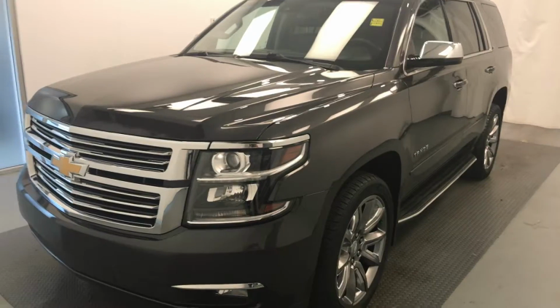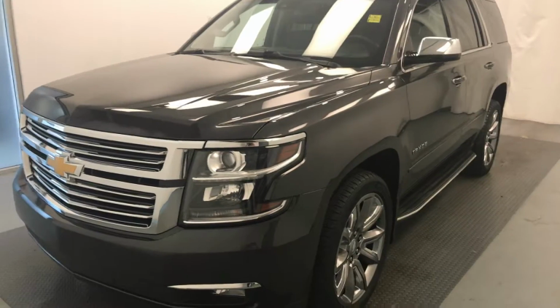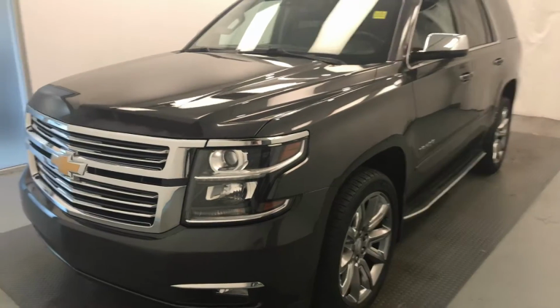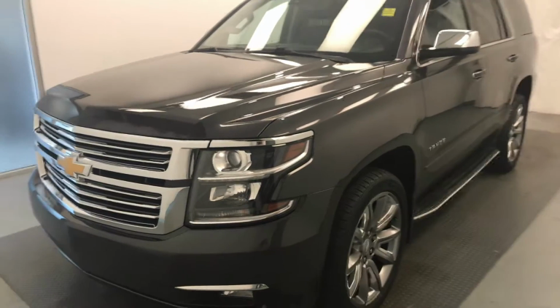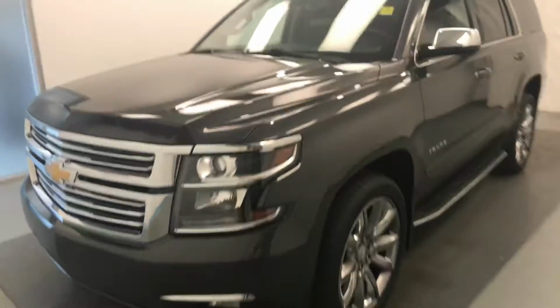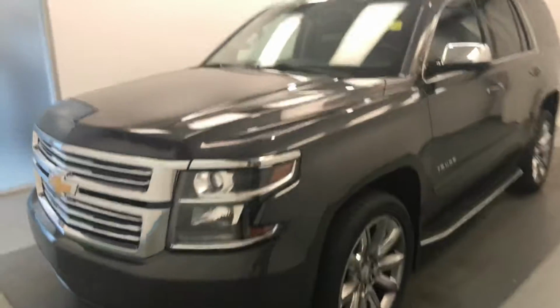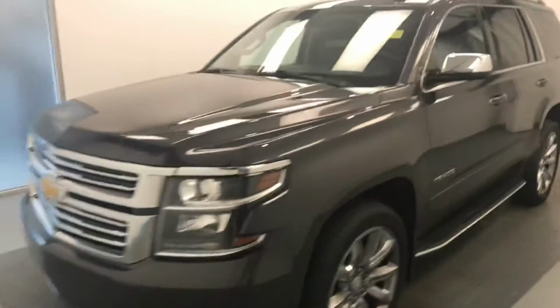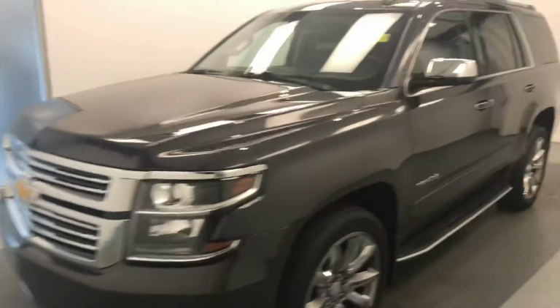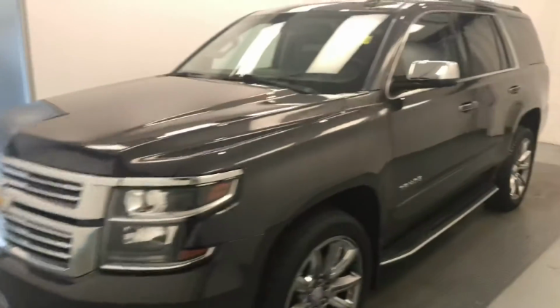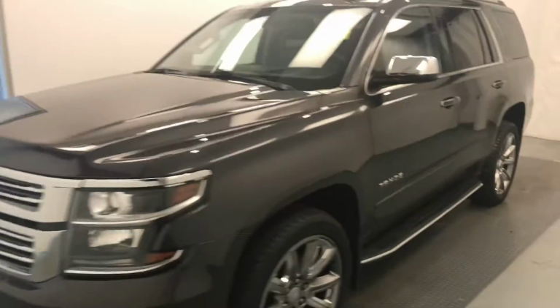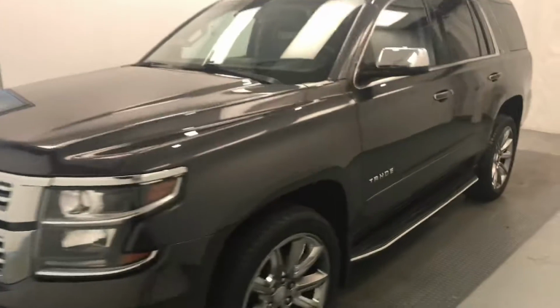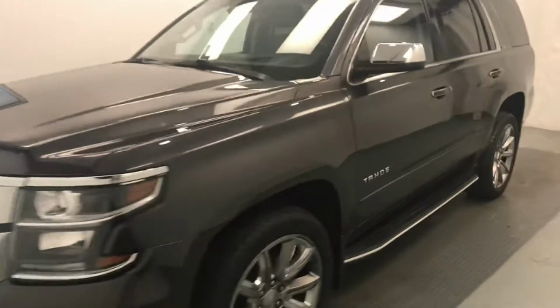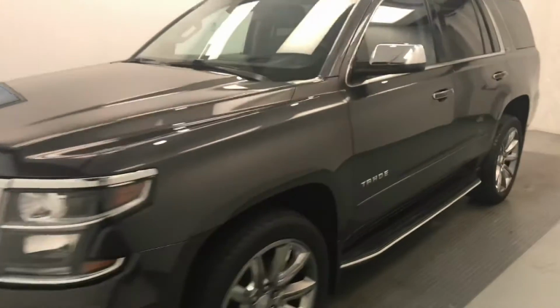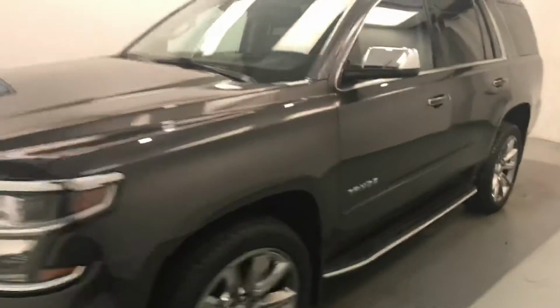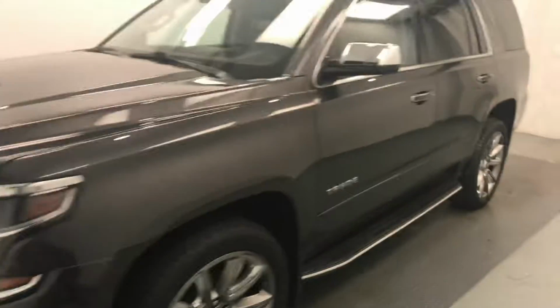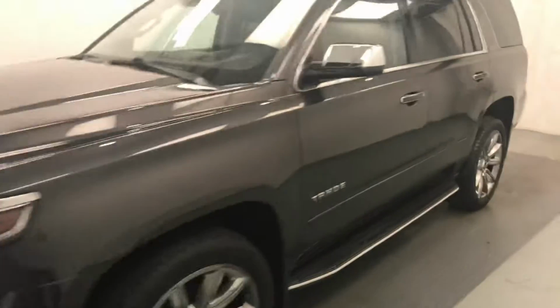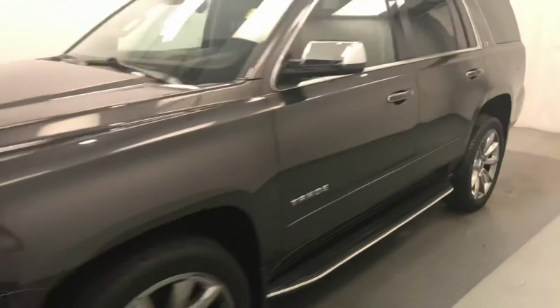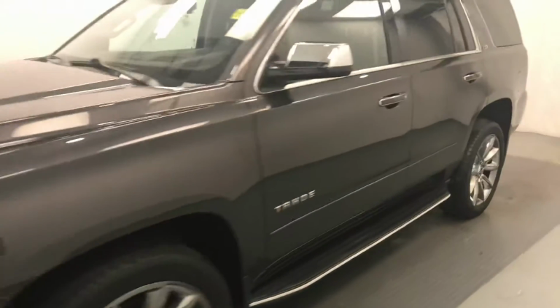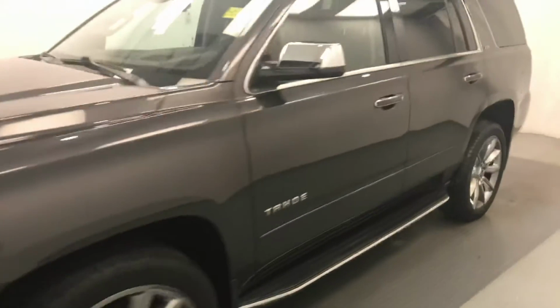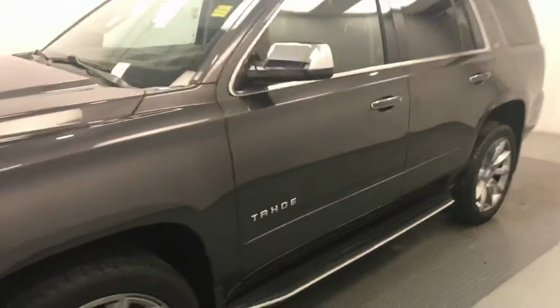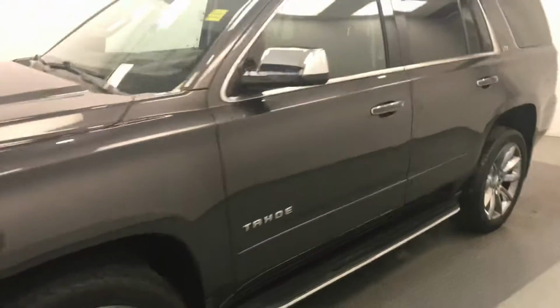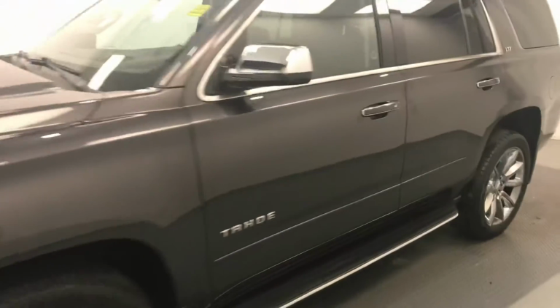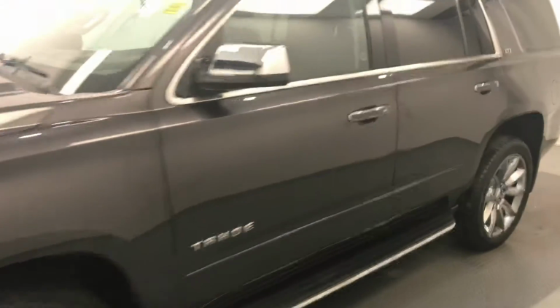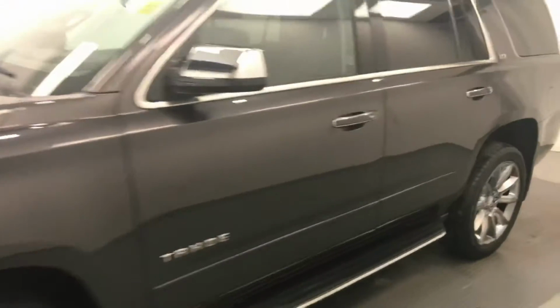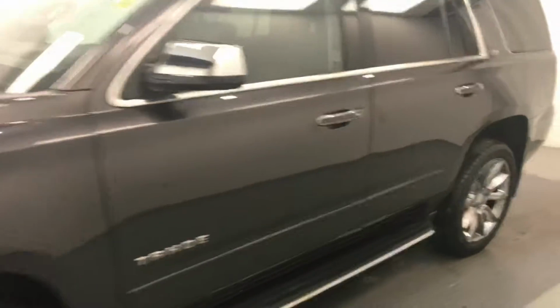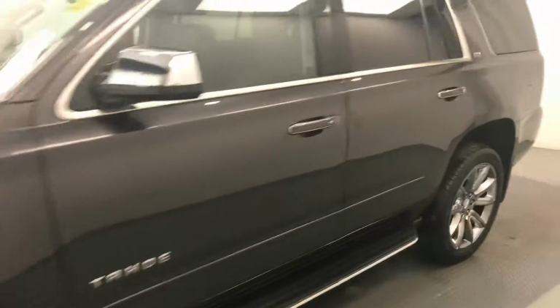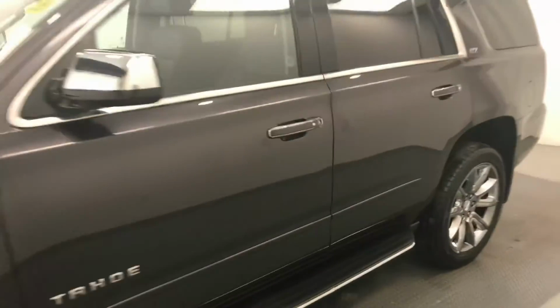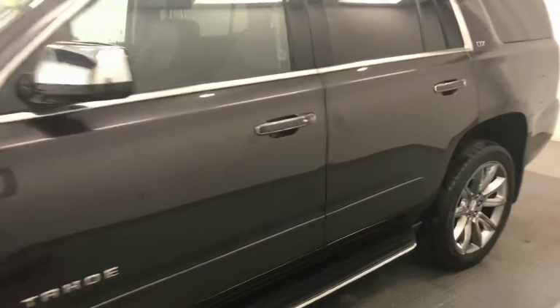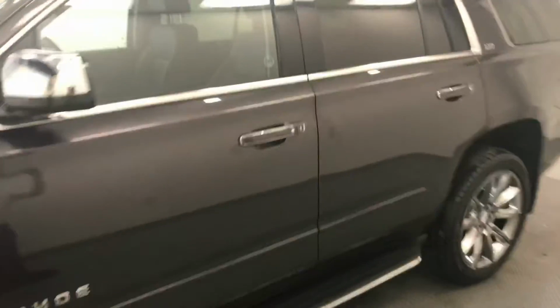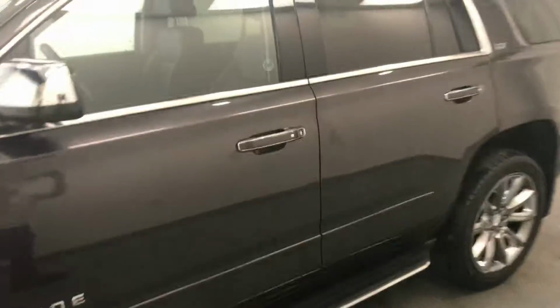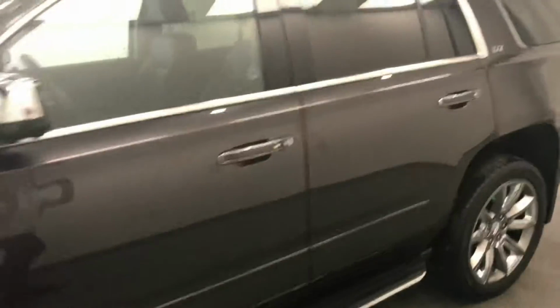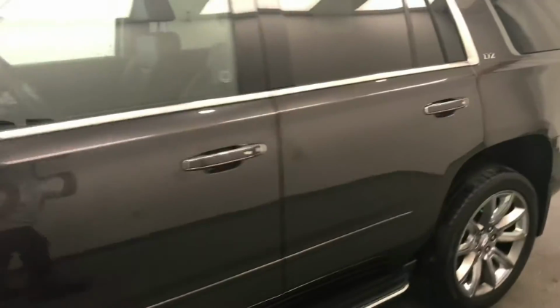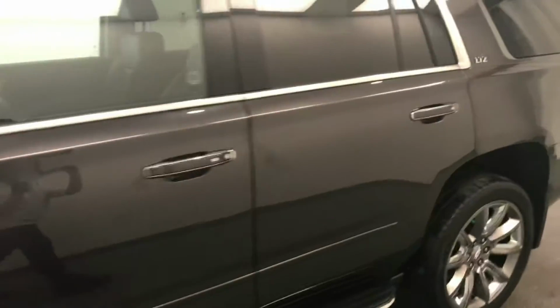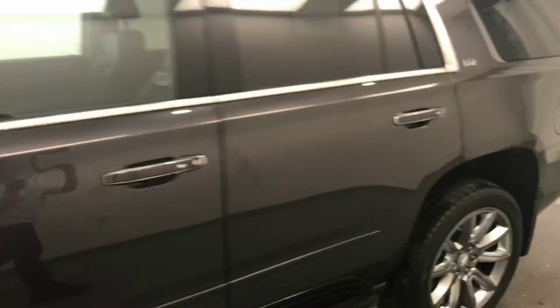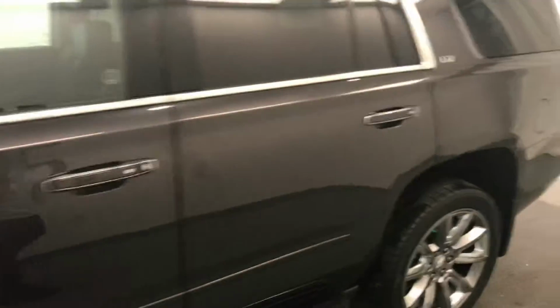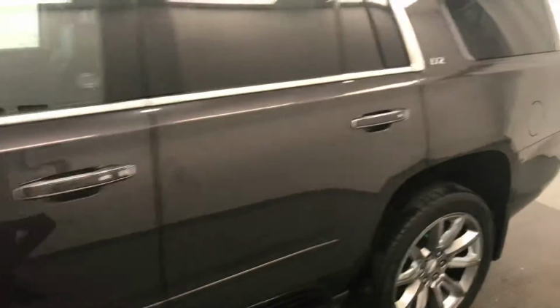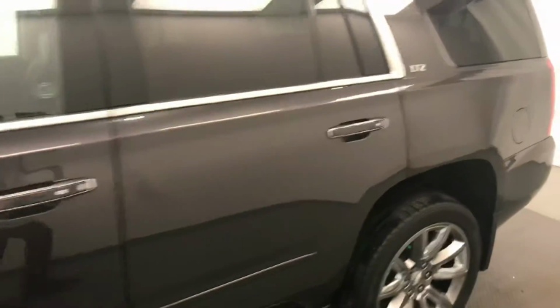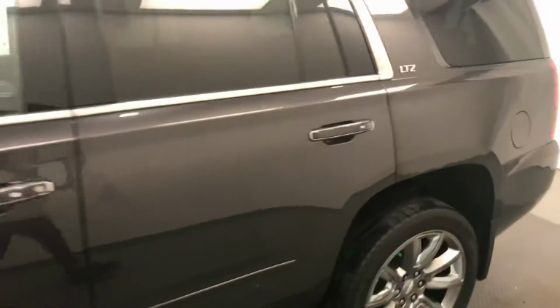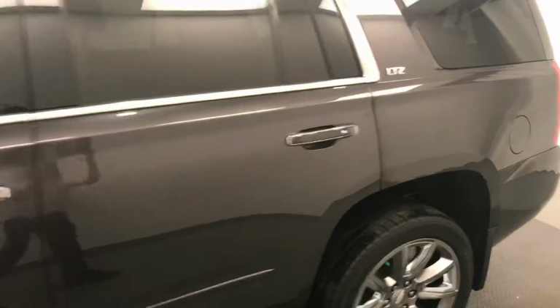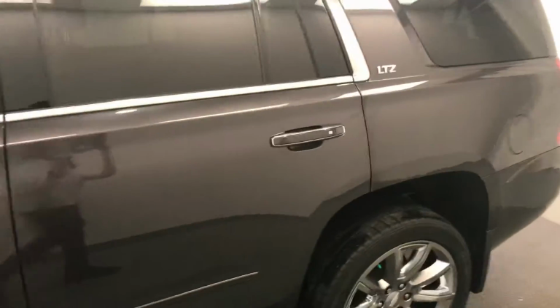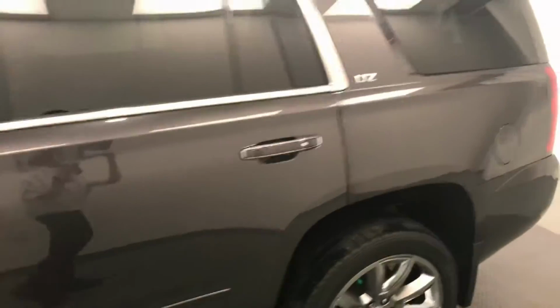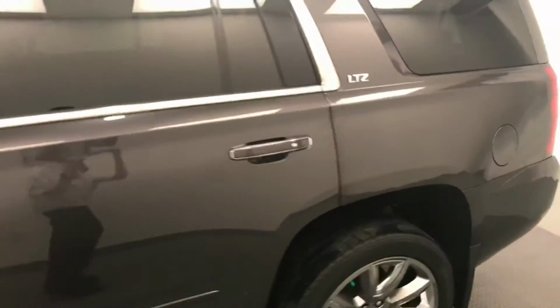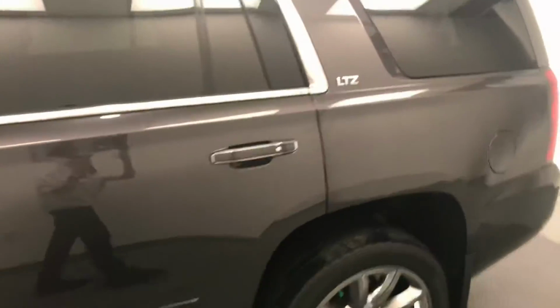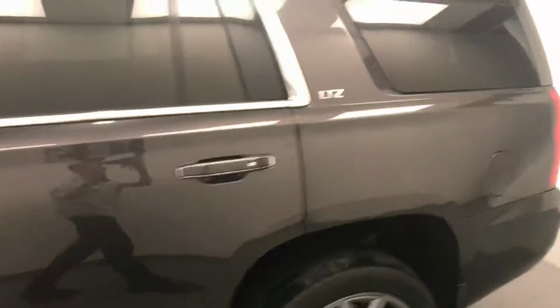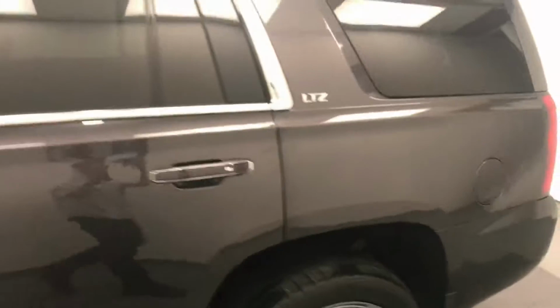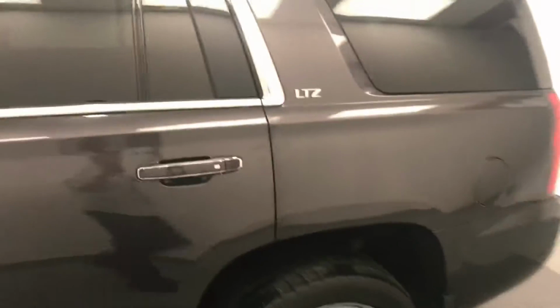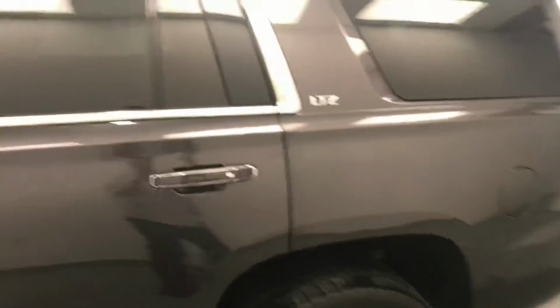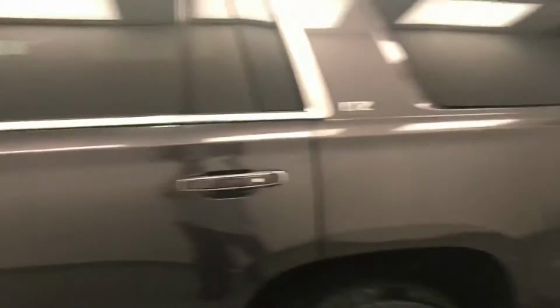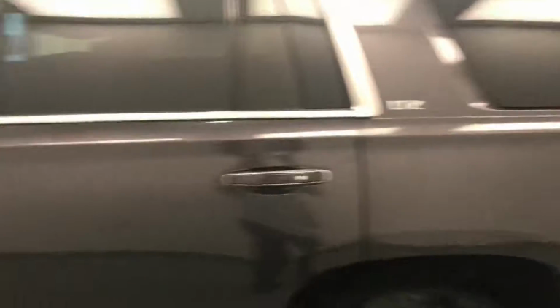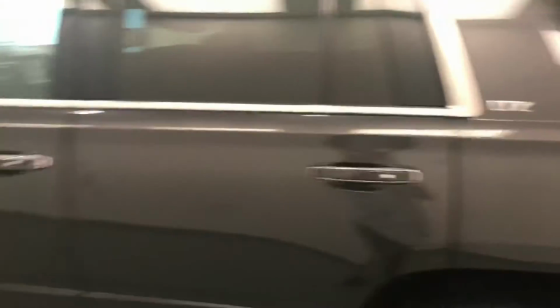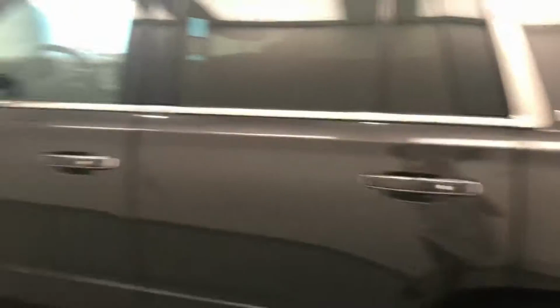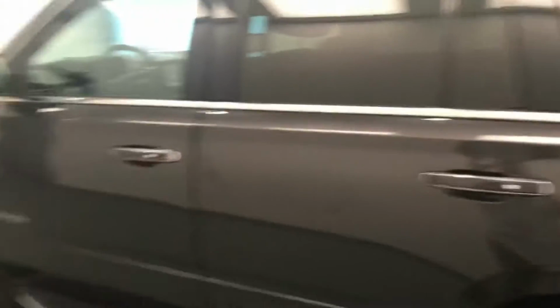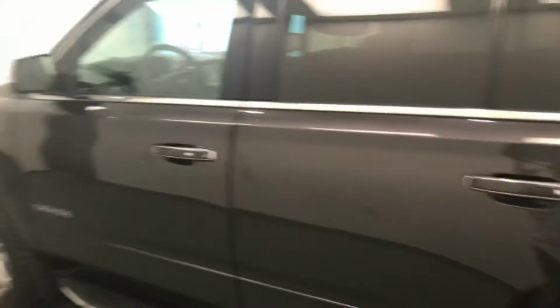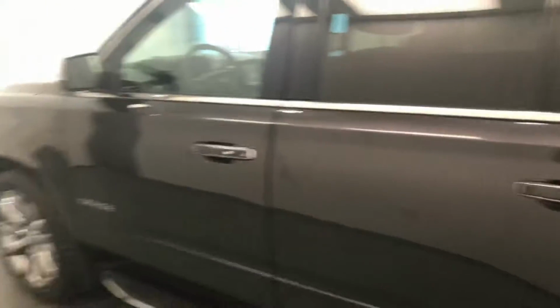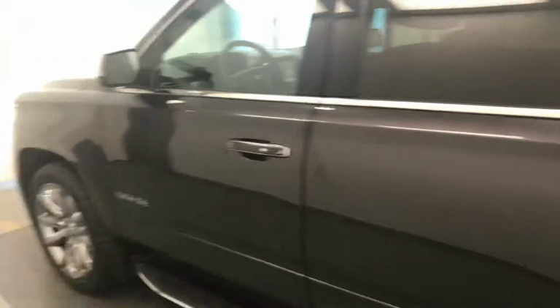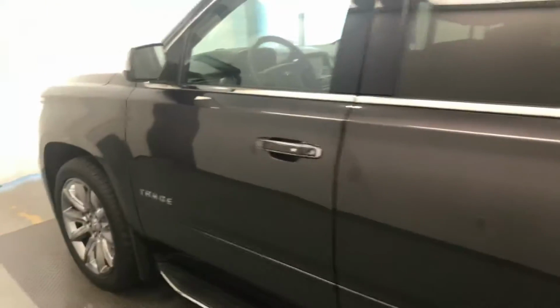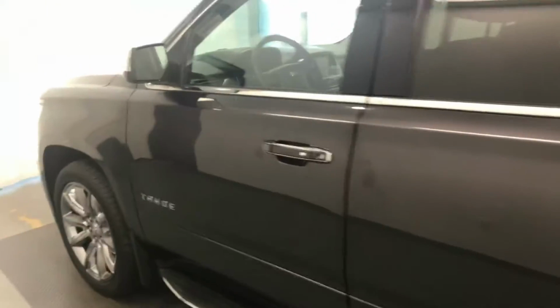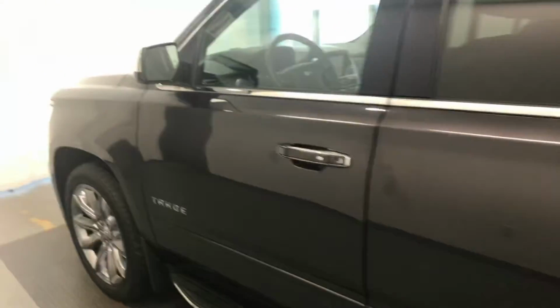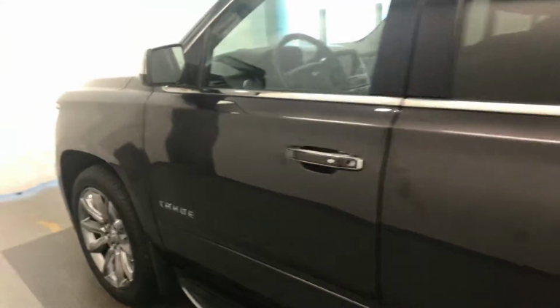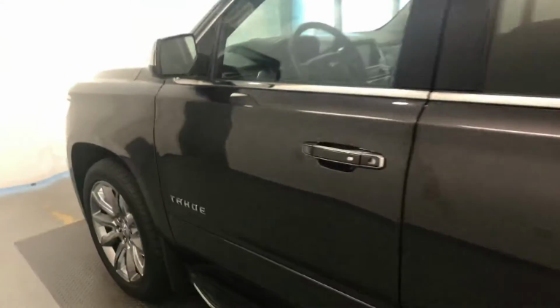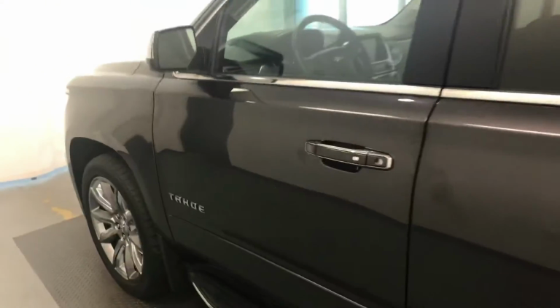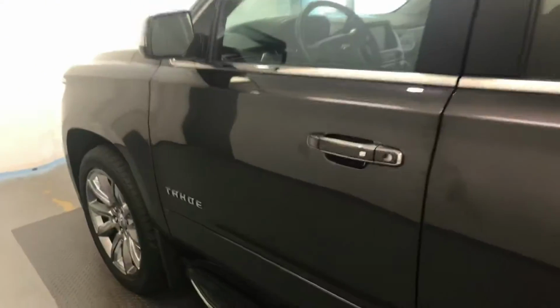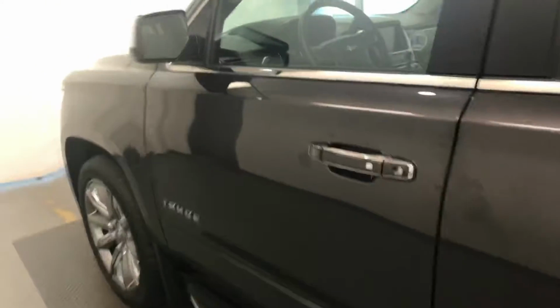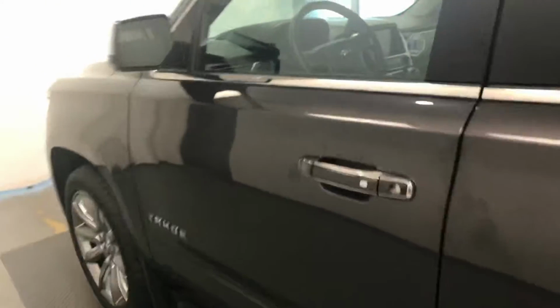Today we're reviewing stock number 196458 on a 2016 Chevy Tahoe LTZ, and our exterior color is Iridium.